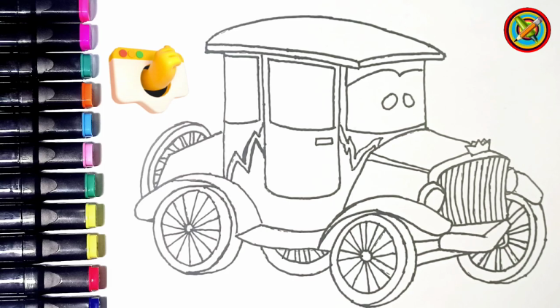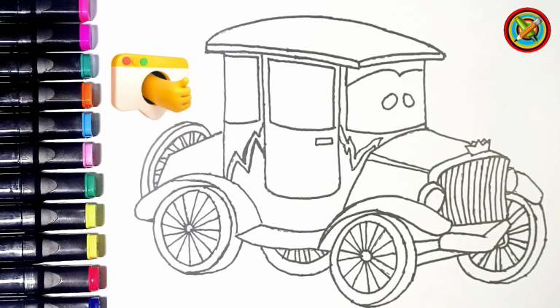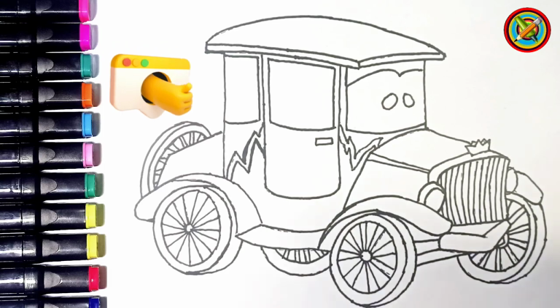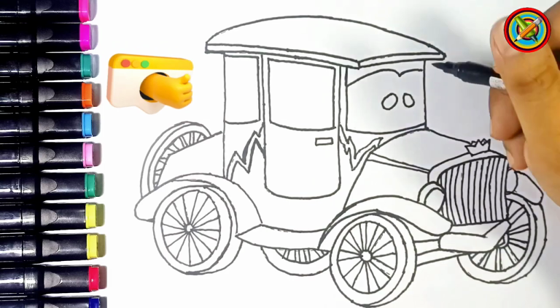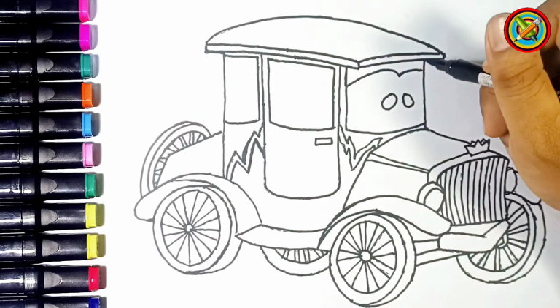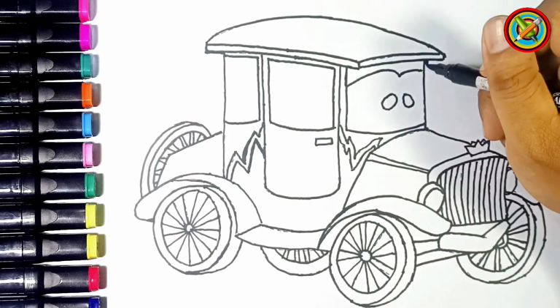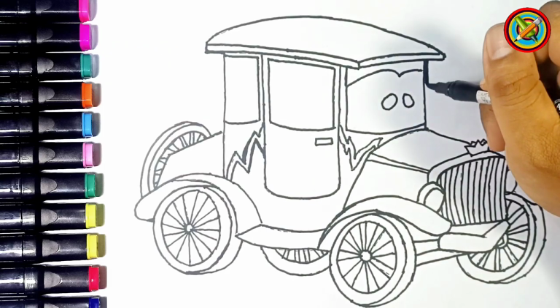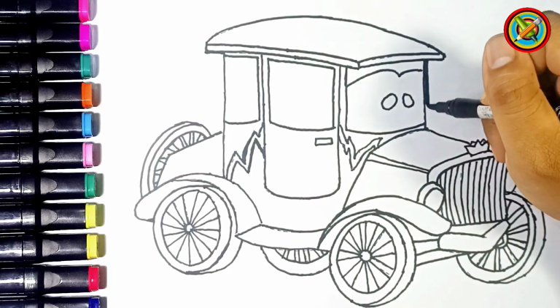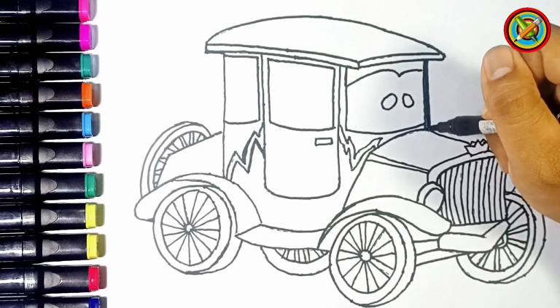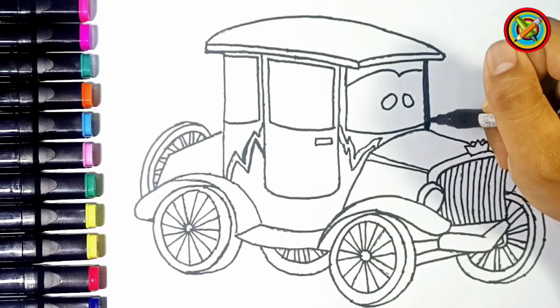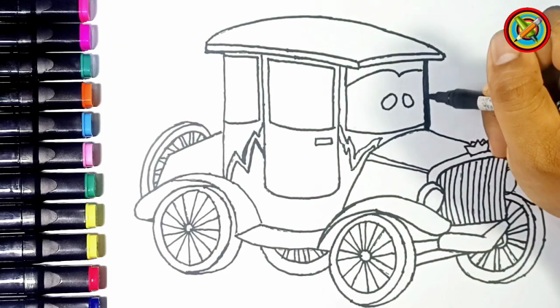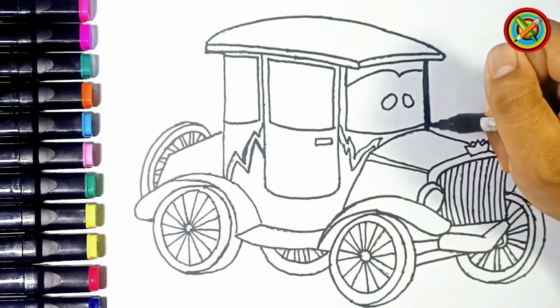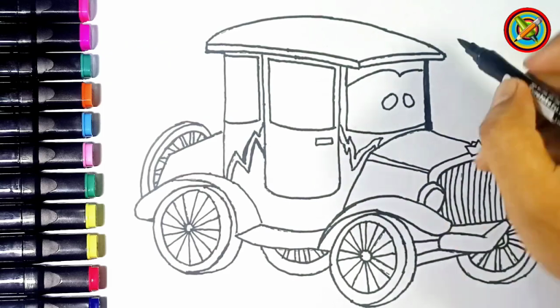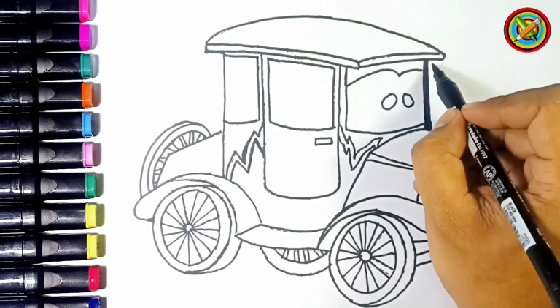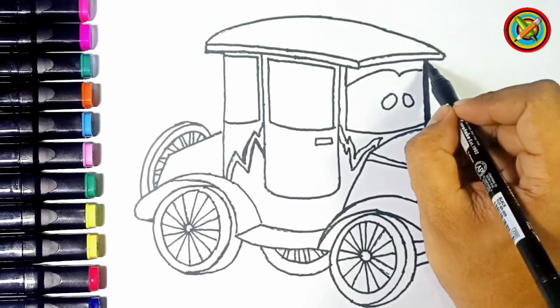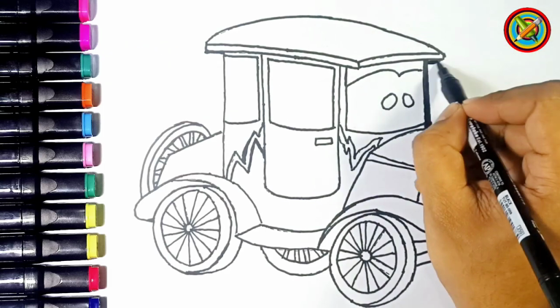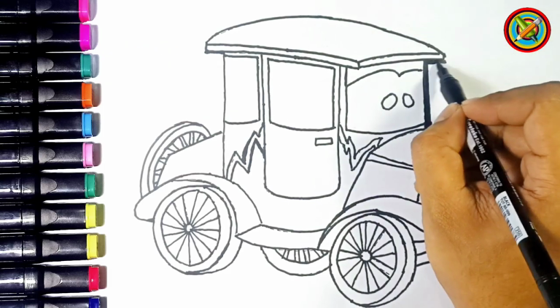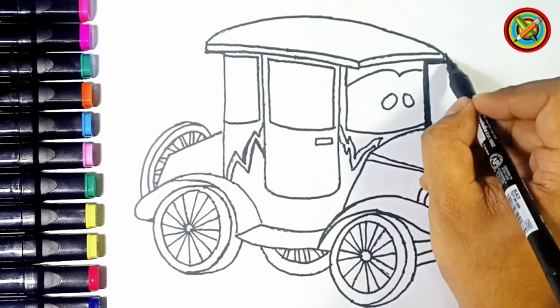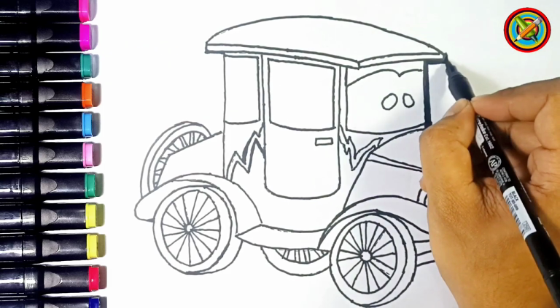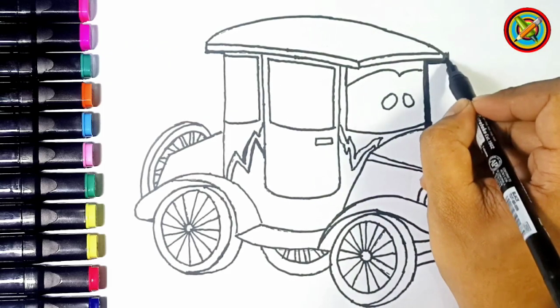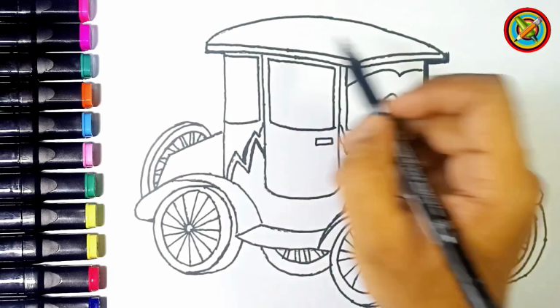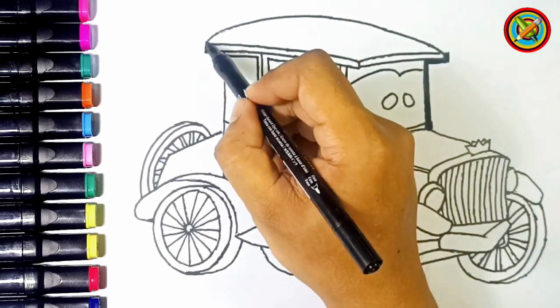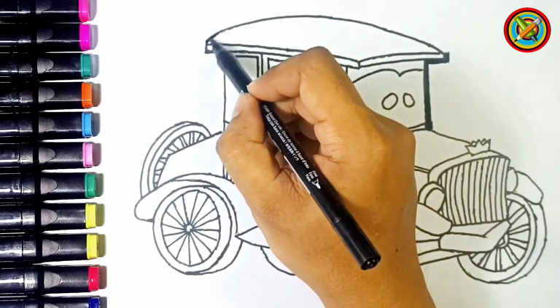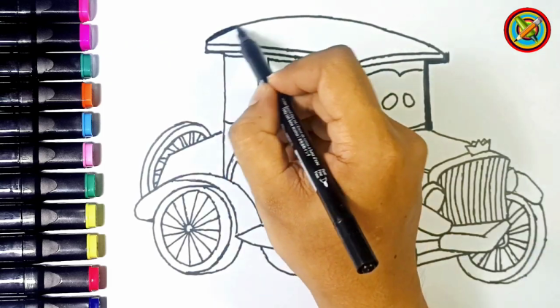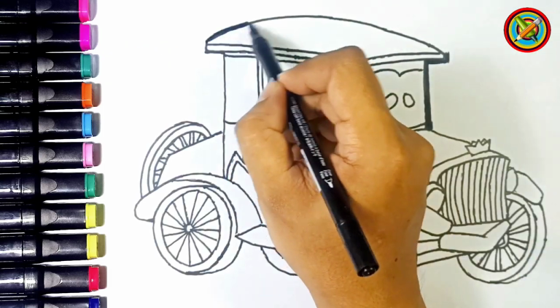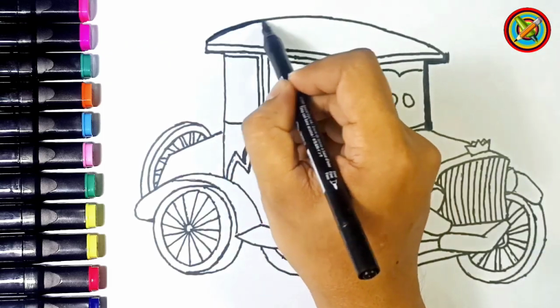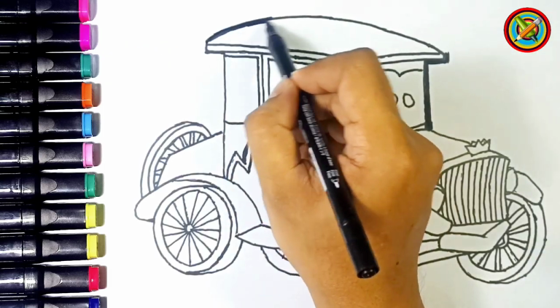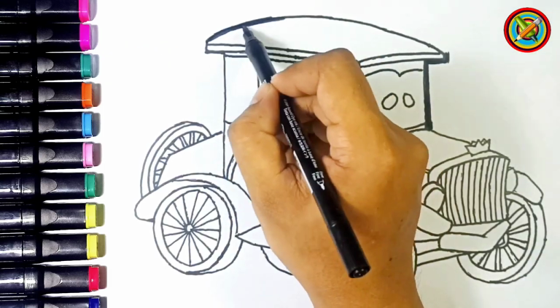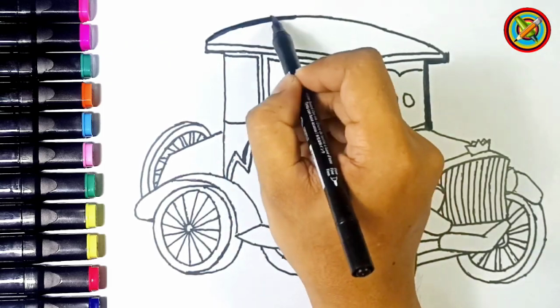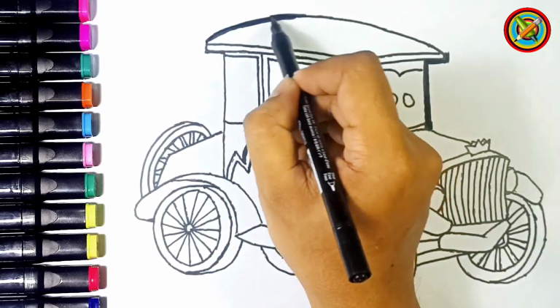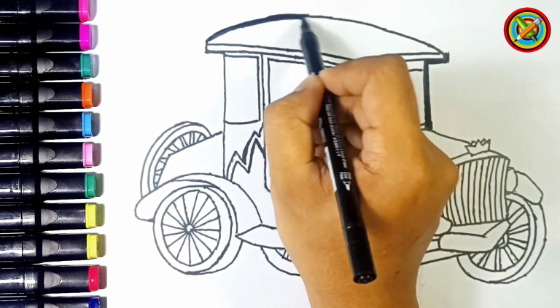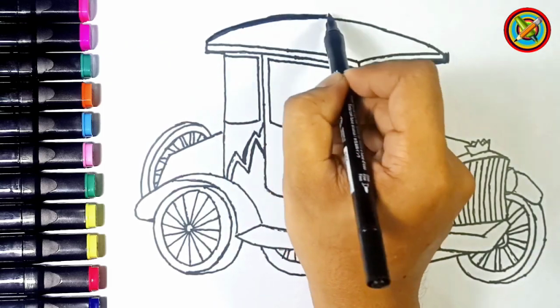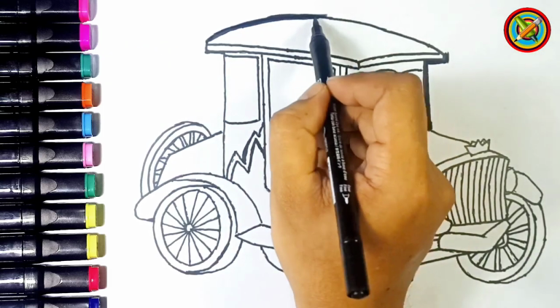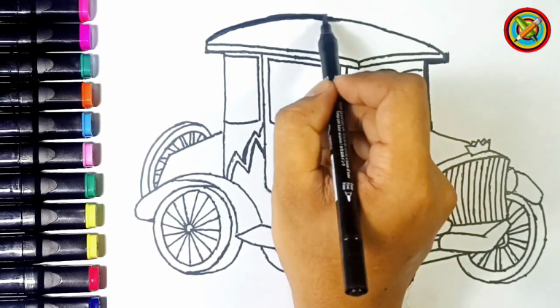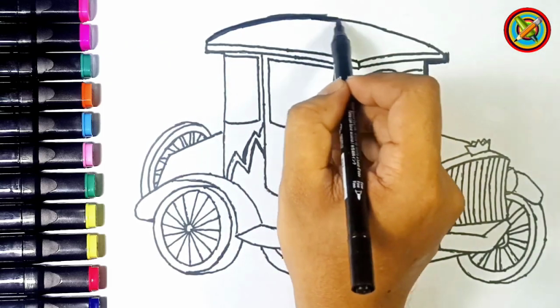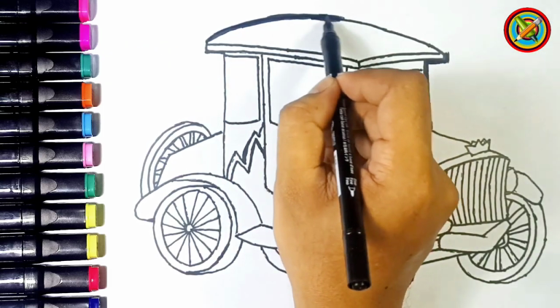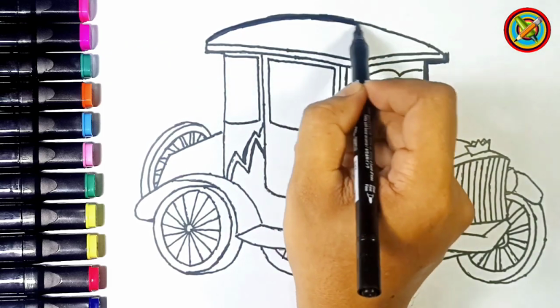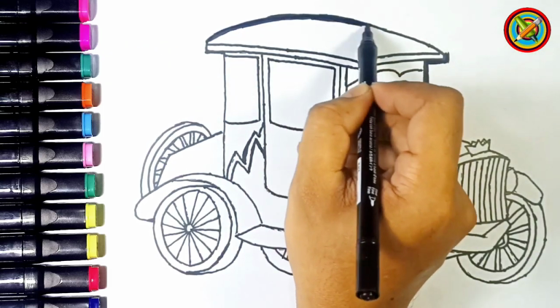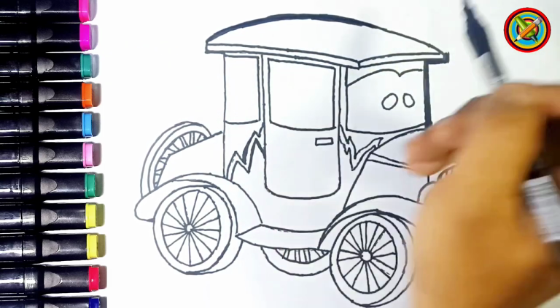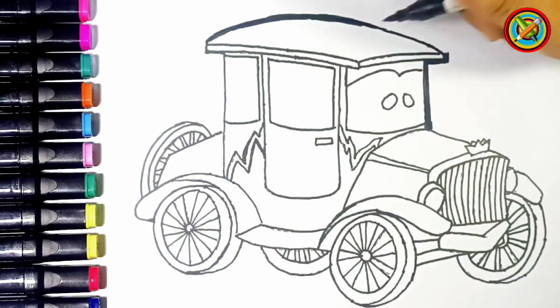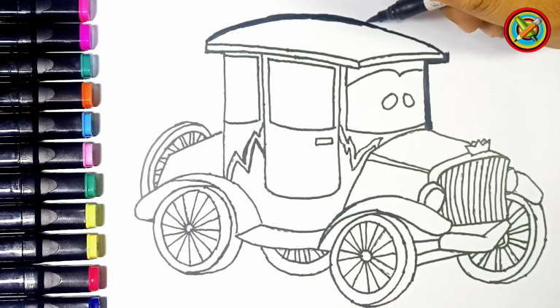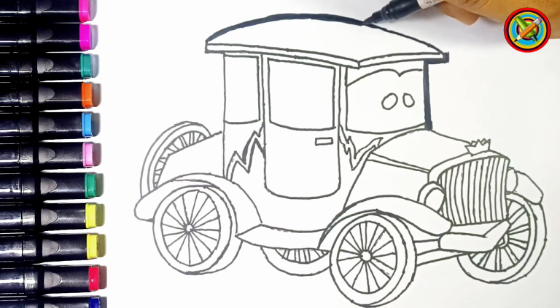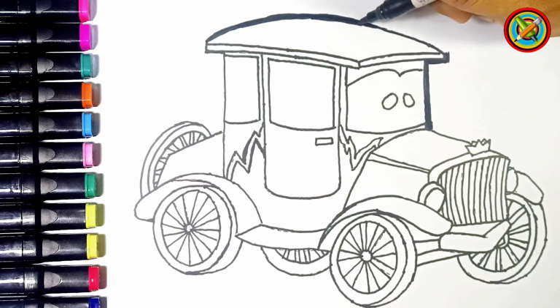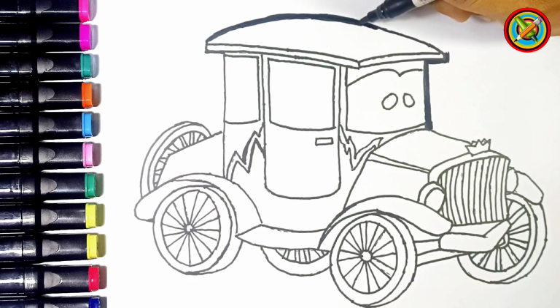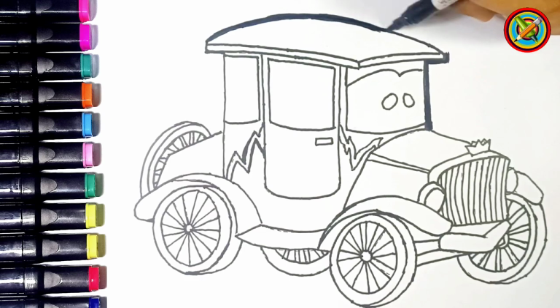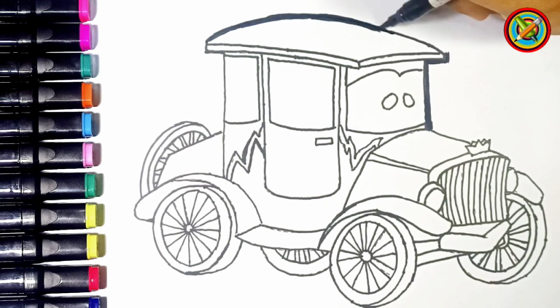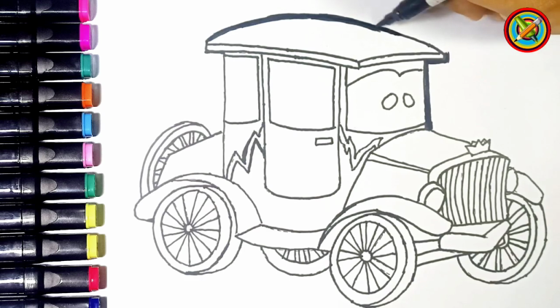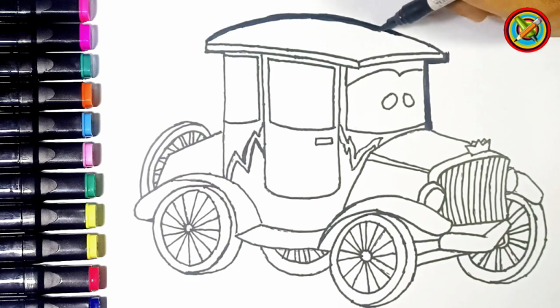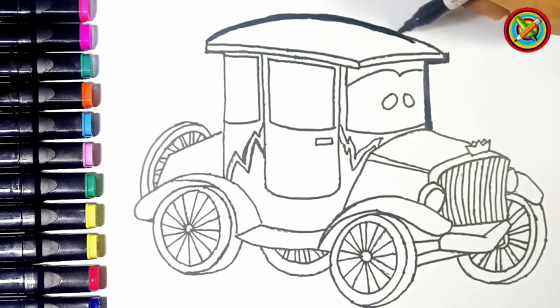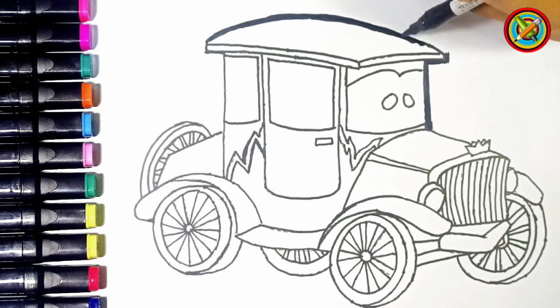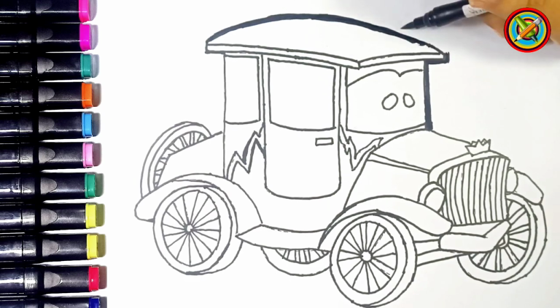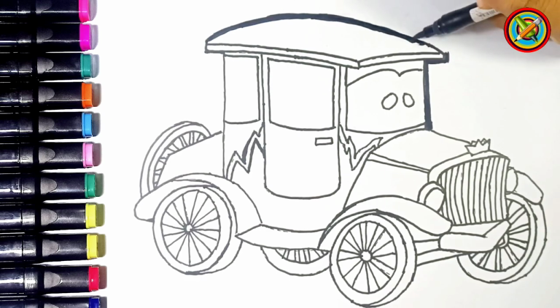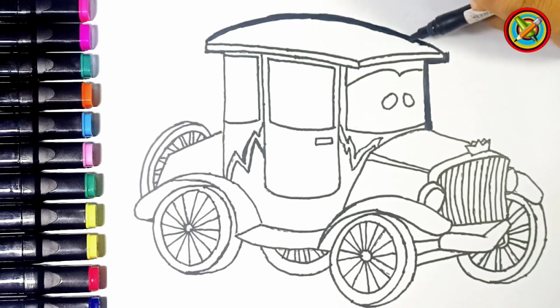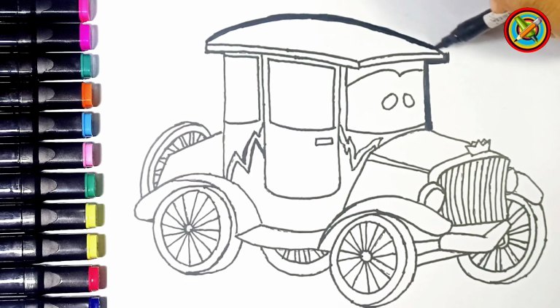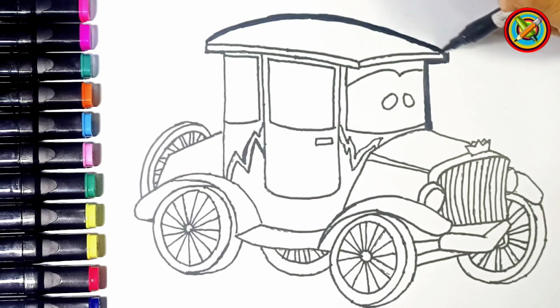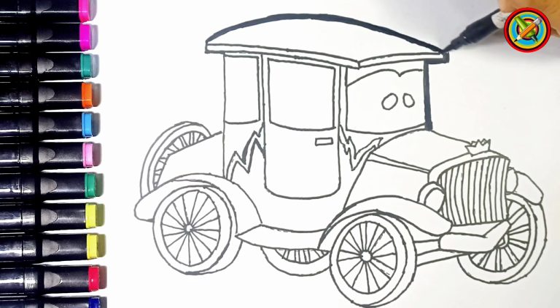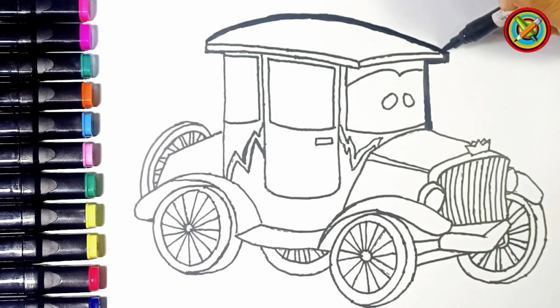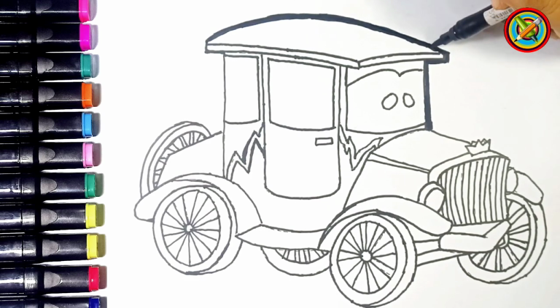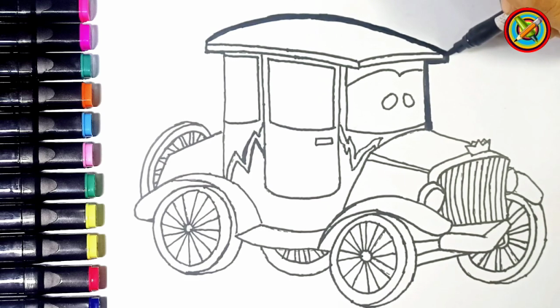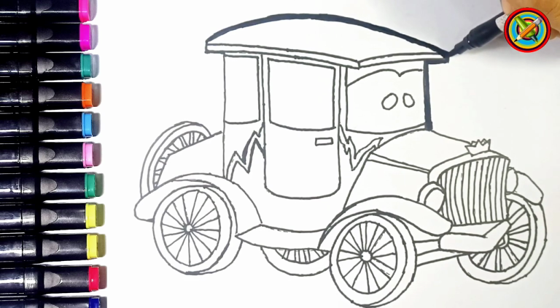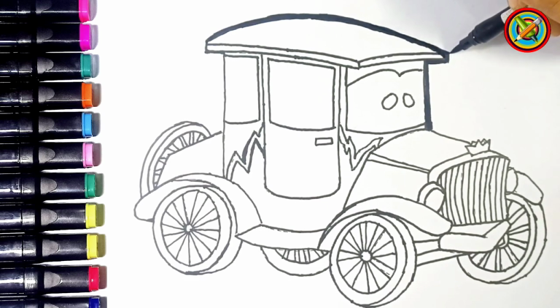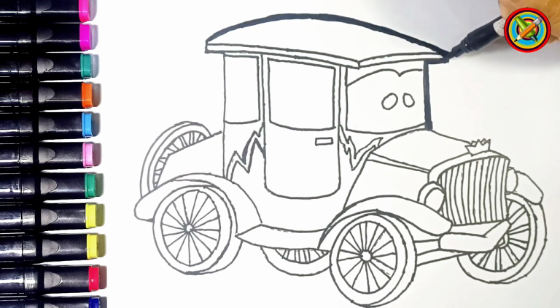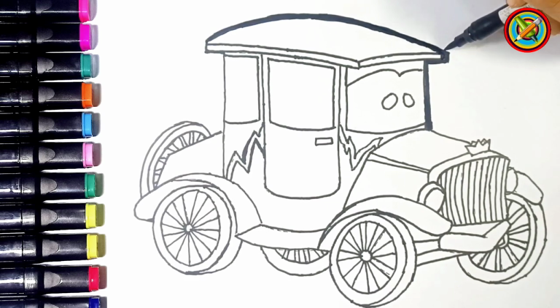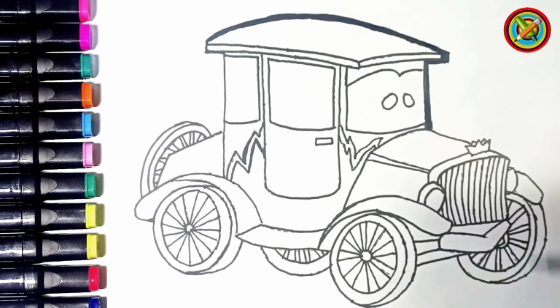It's time for us to thicken the picture of this old car so that it looks more modern. Let's go.